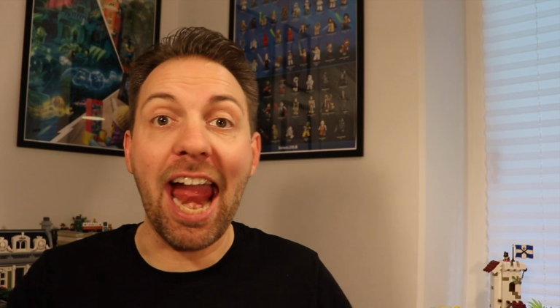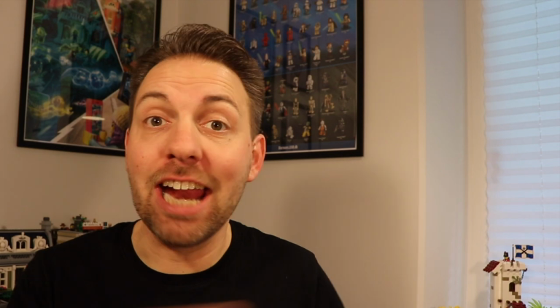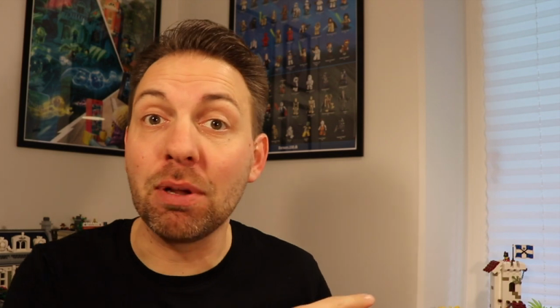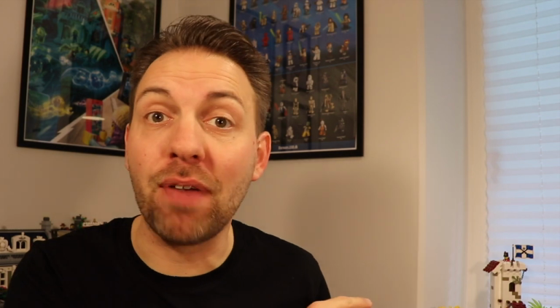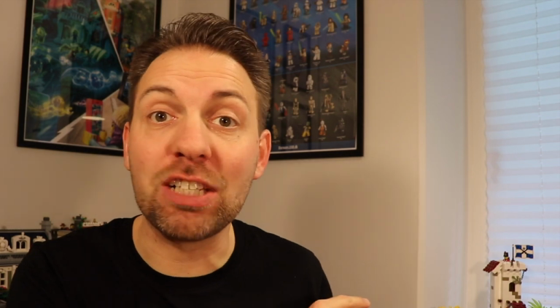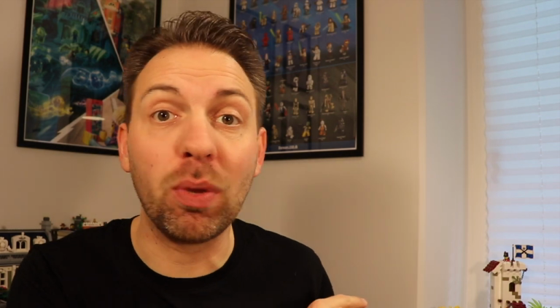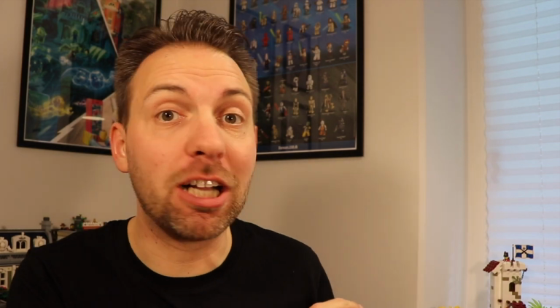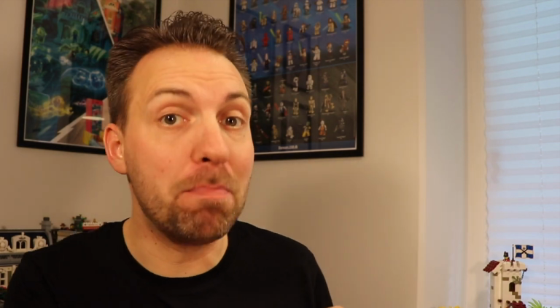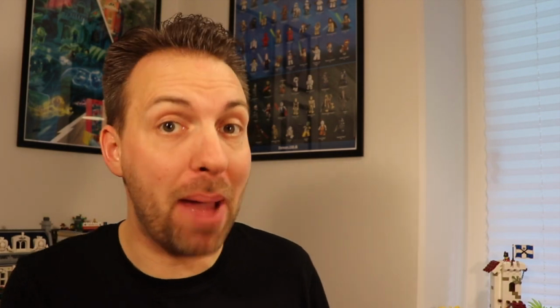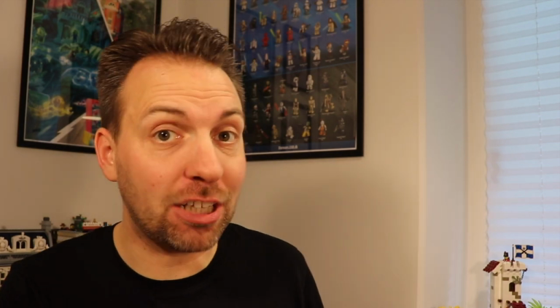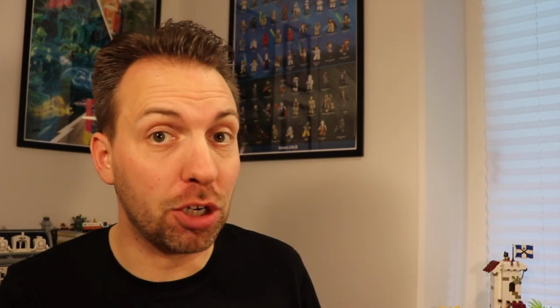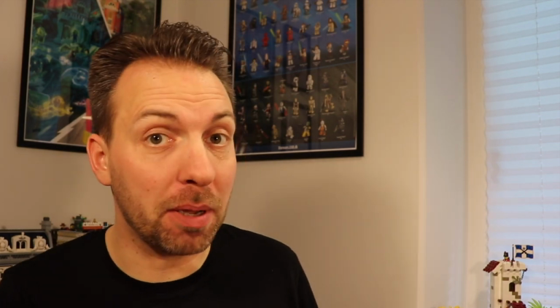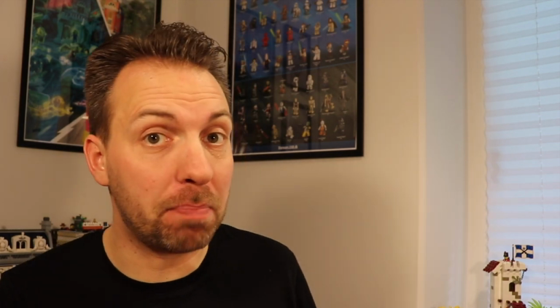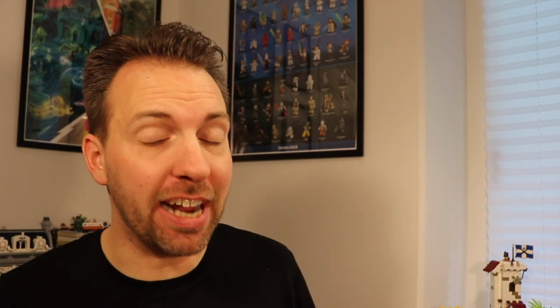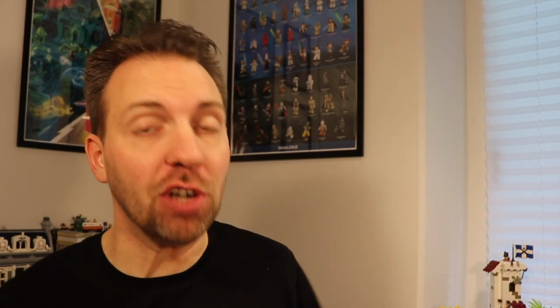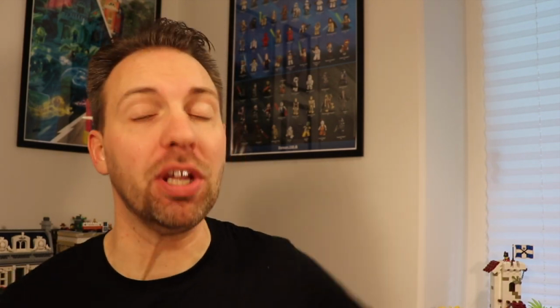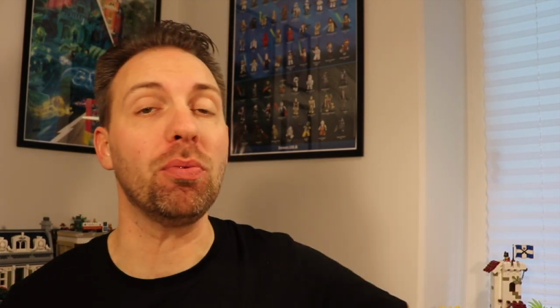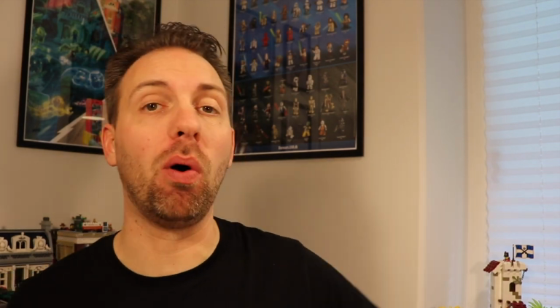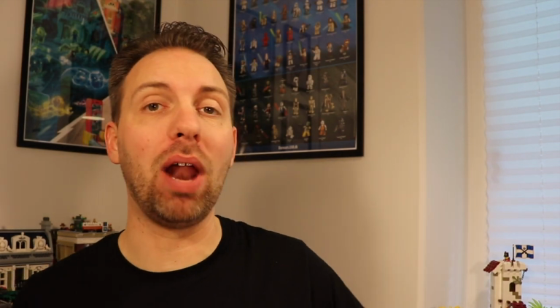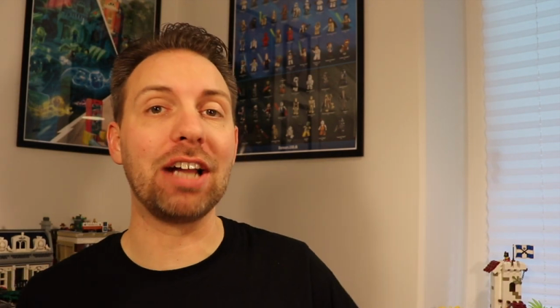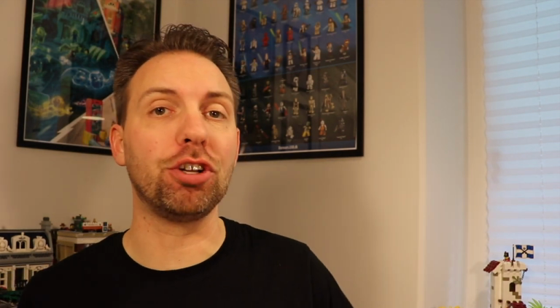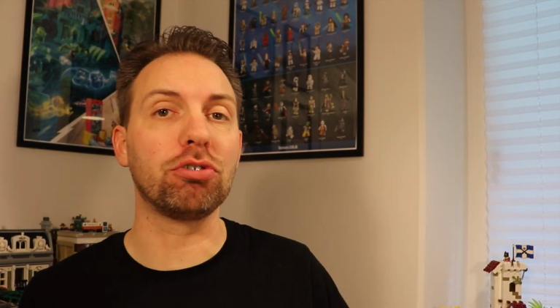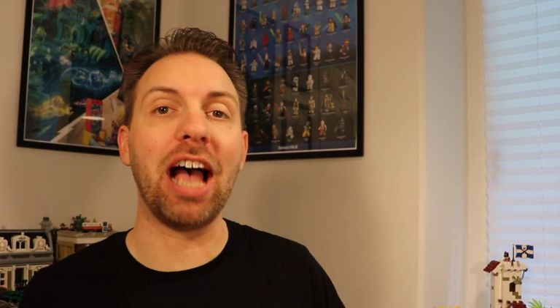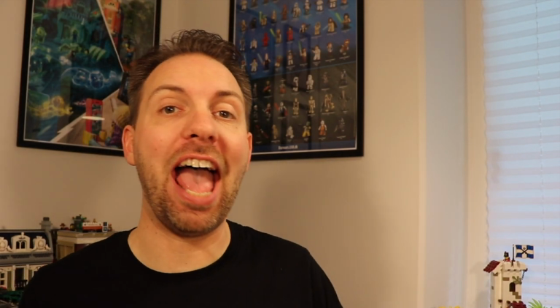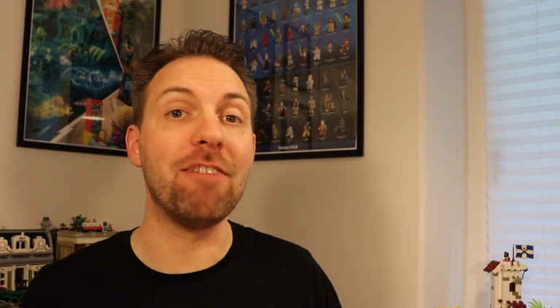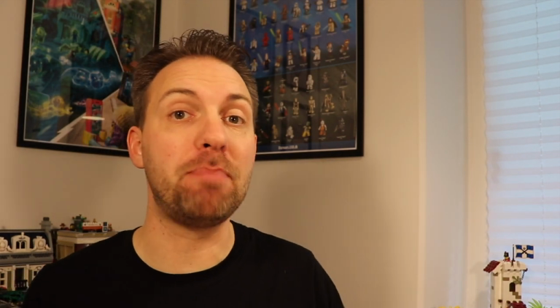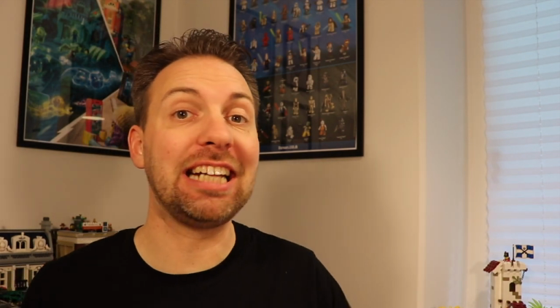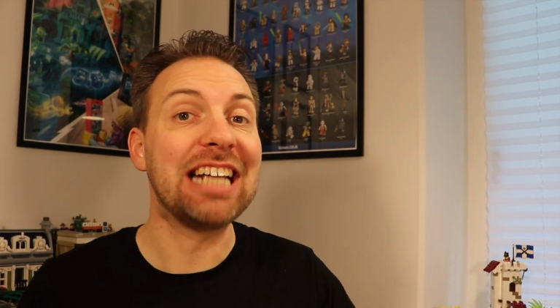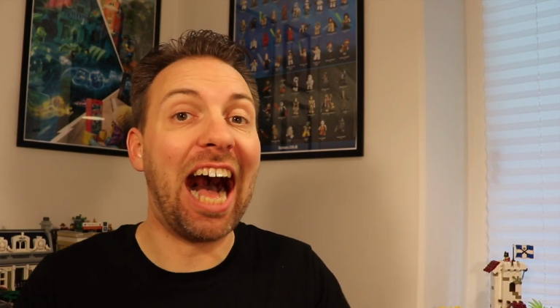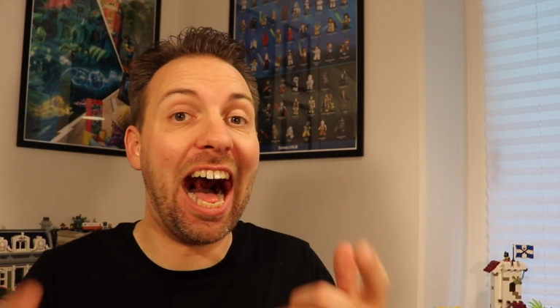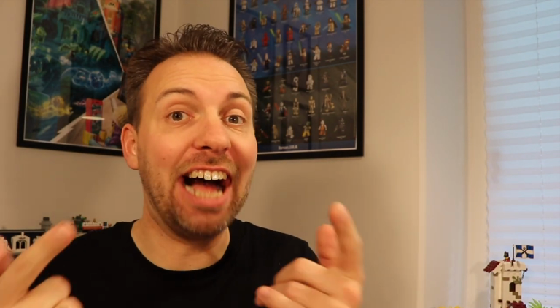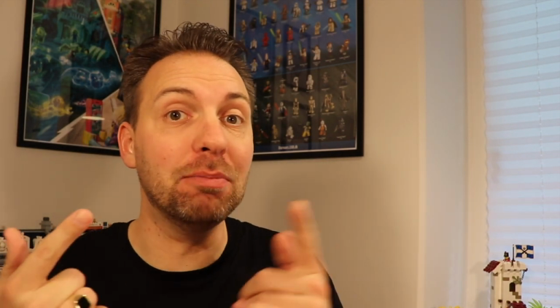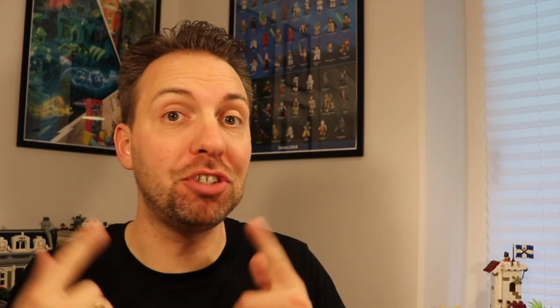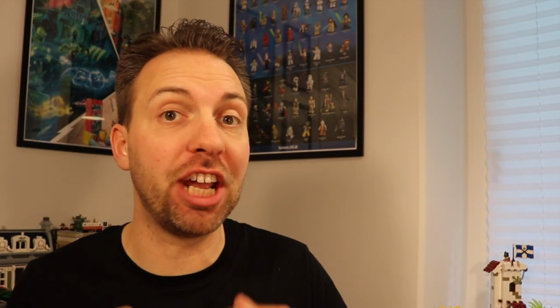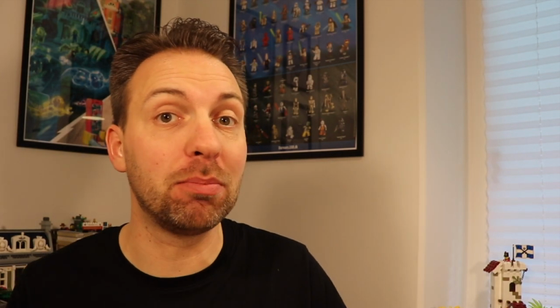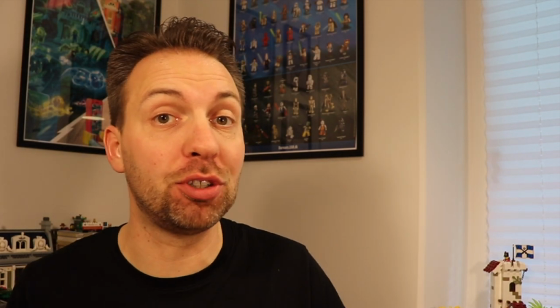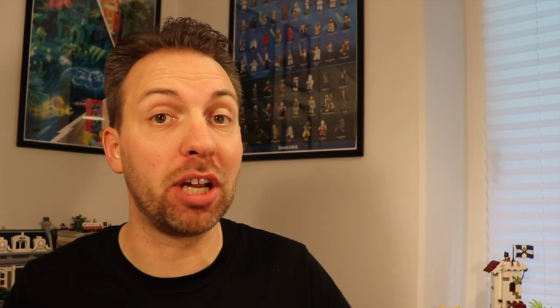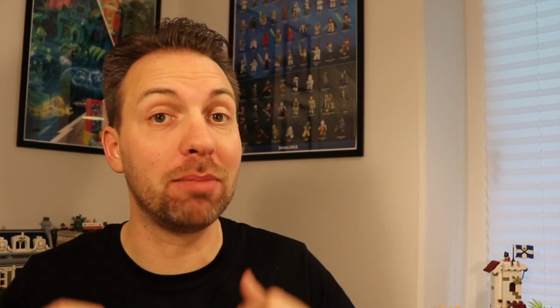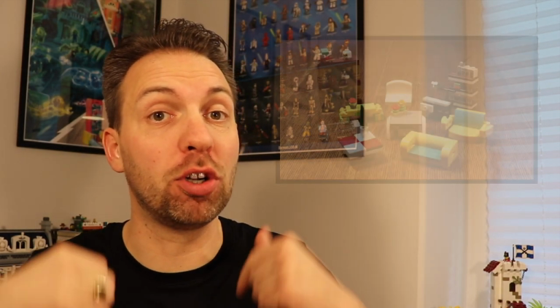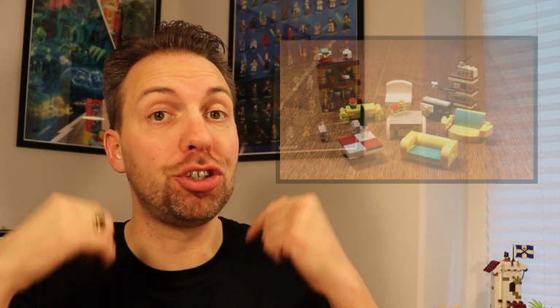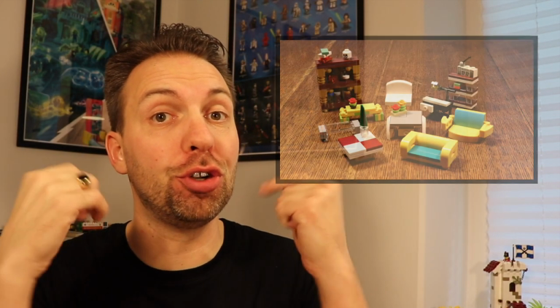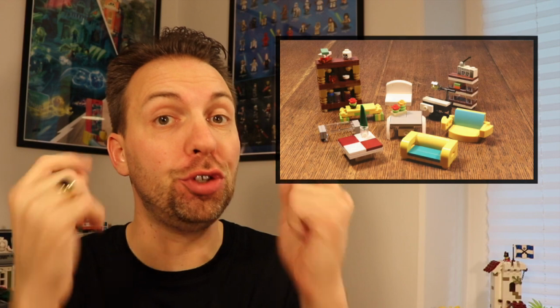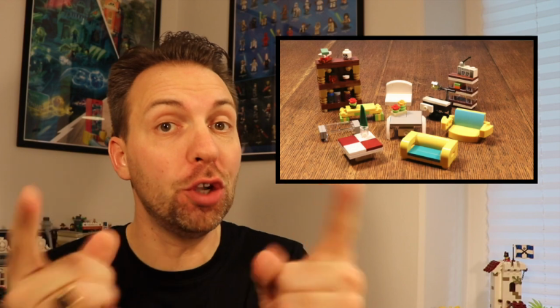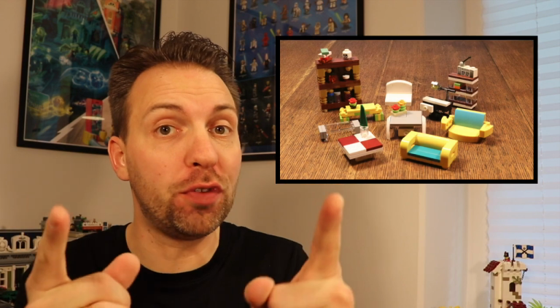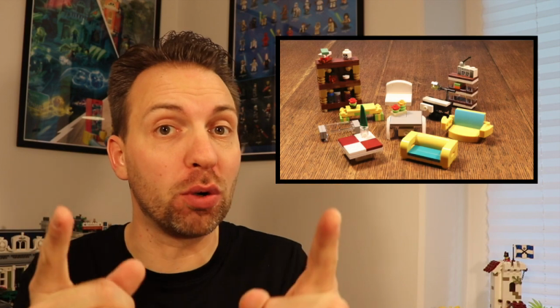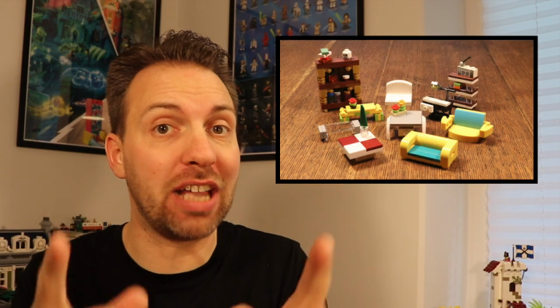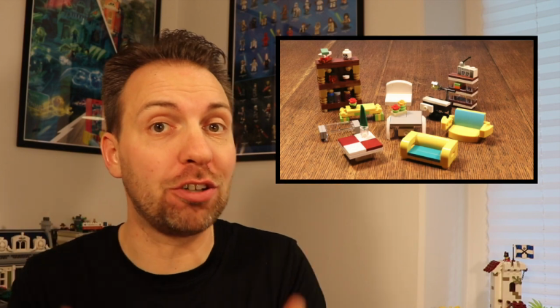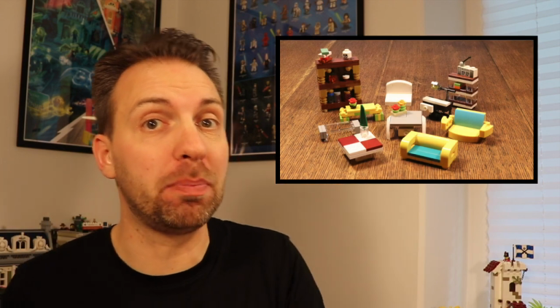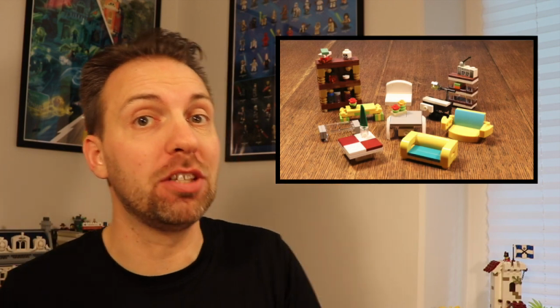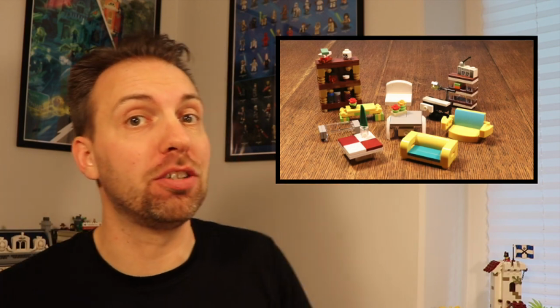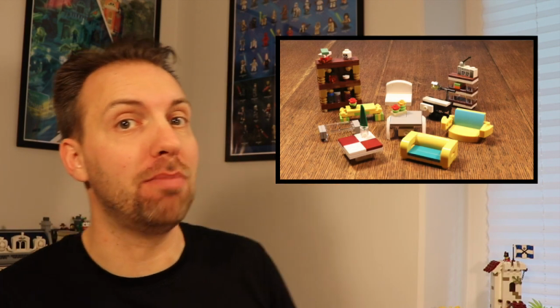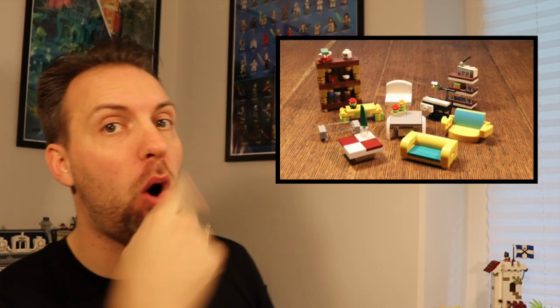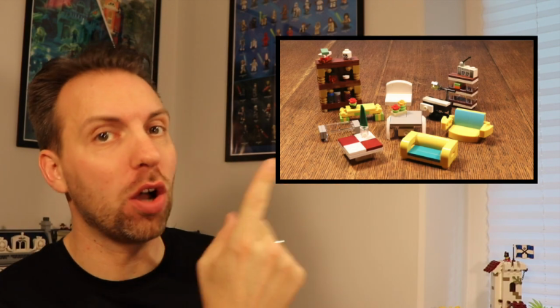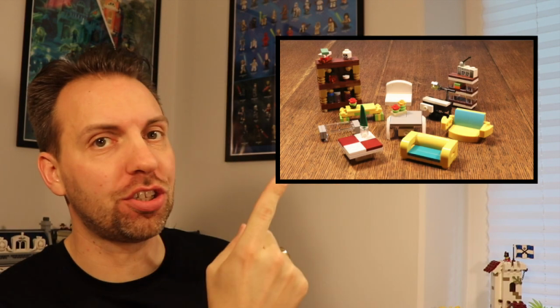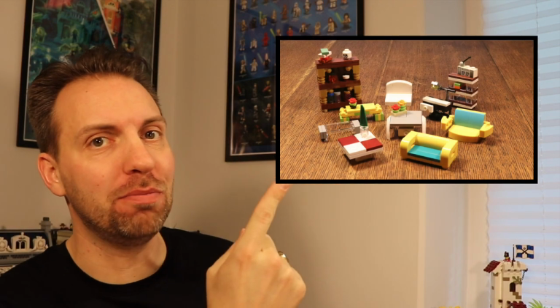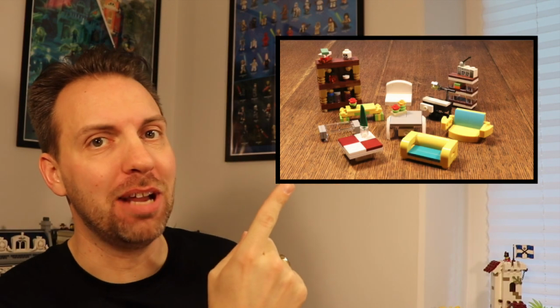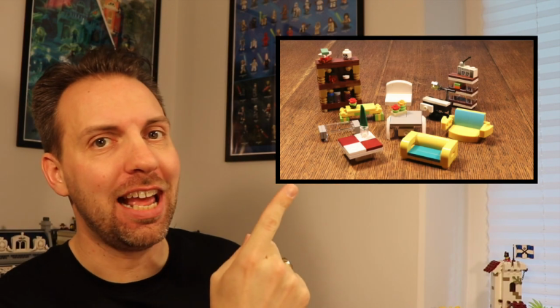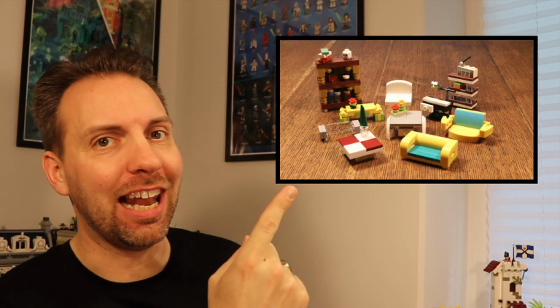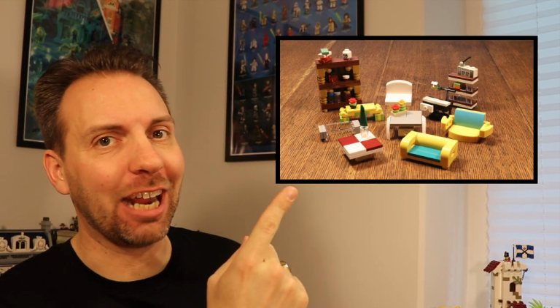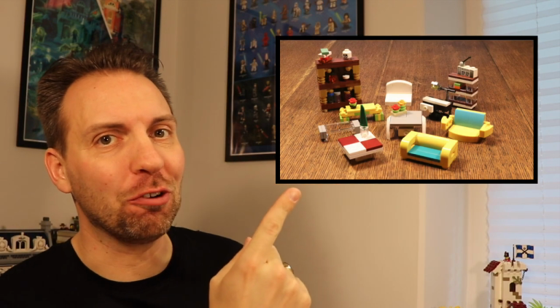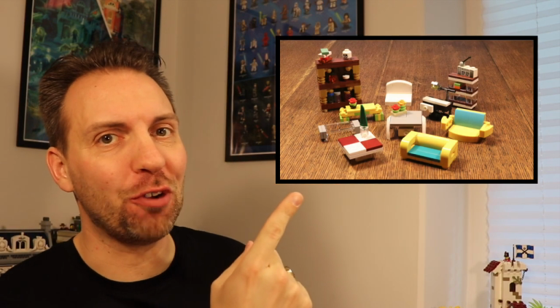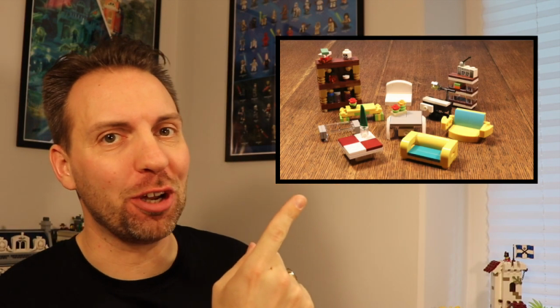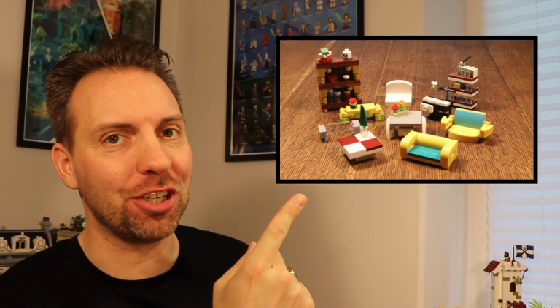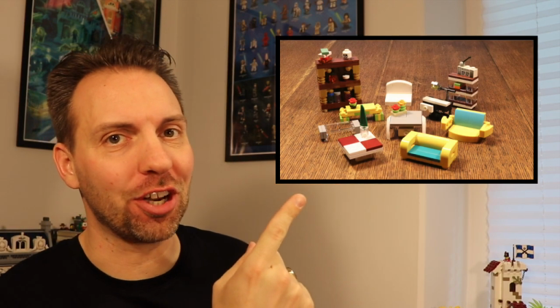Hey Rick fans, welcome back to The Rick Bakery, where all our jokes are half-baked. I'm Jacob, and today I'm going to show you folks how to build some awesome Lego furniture.